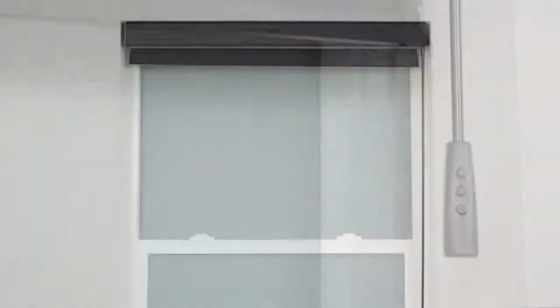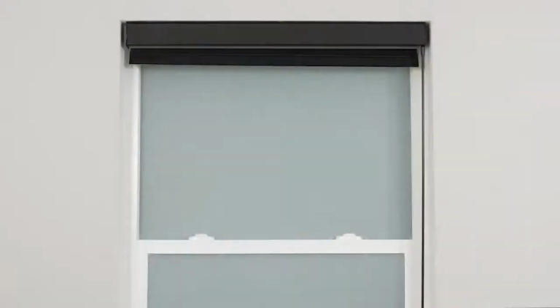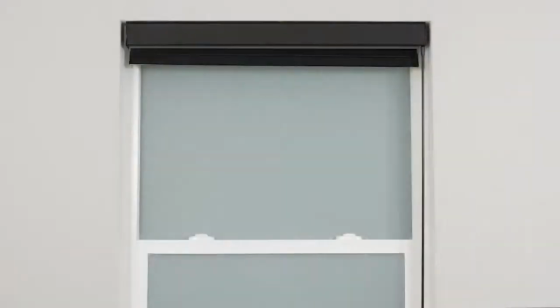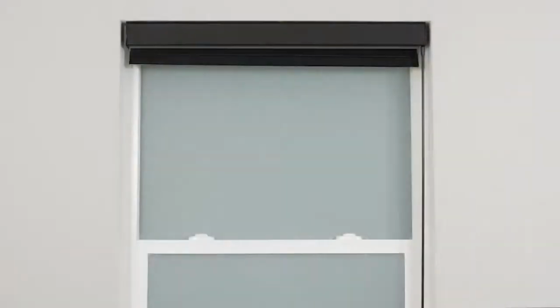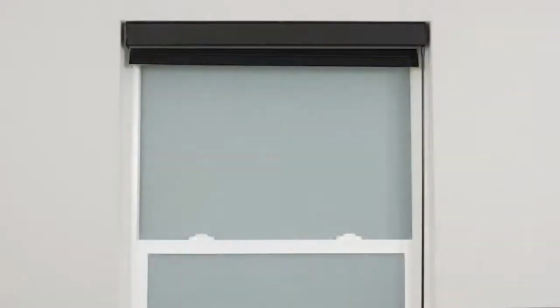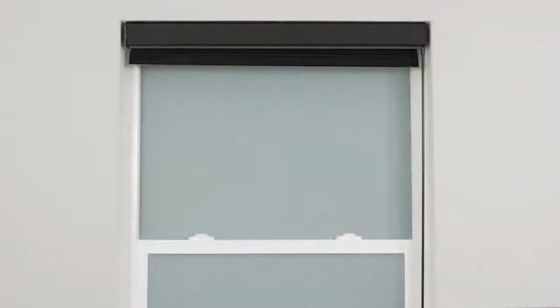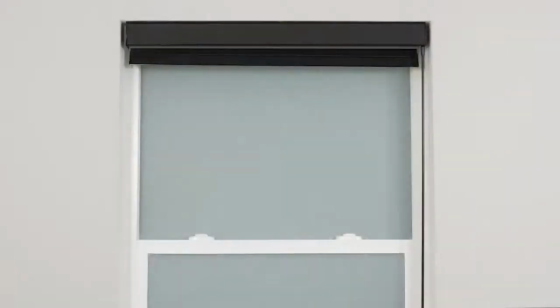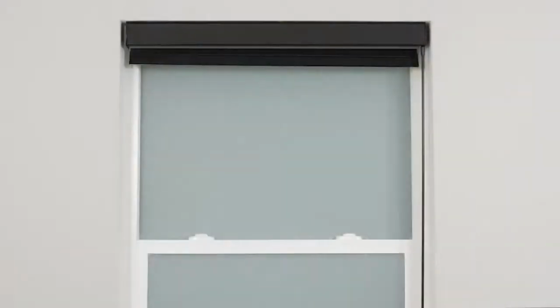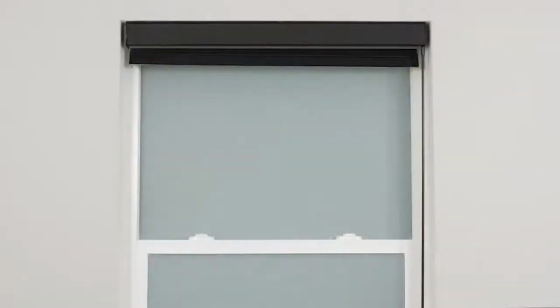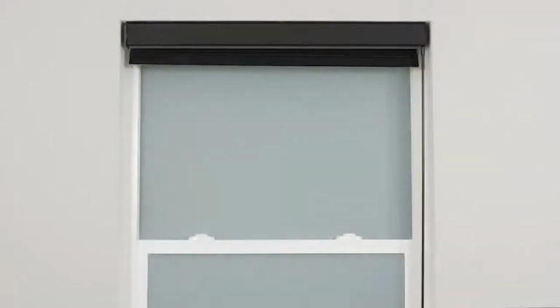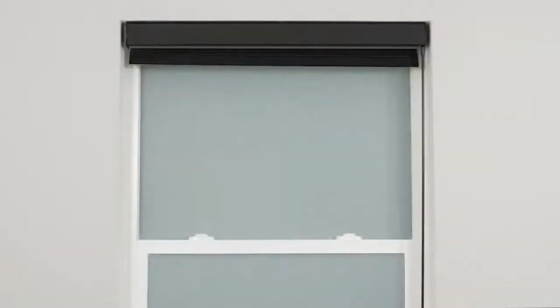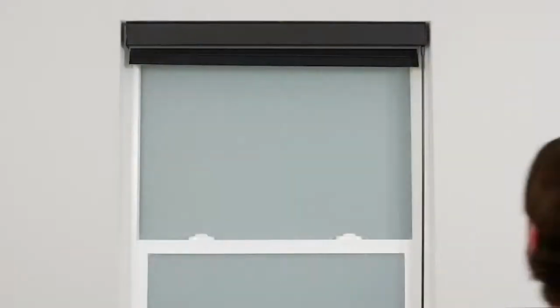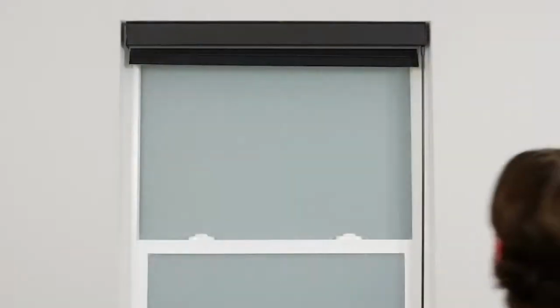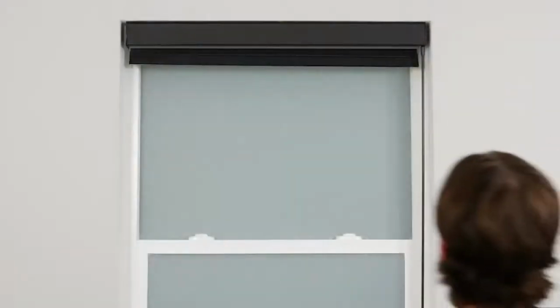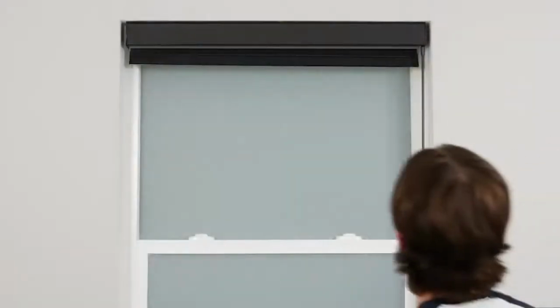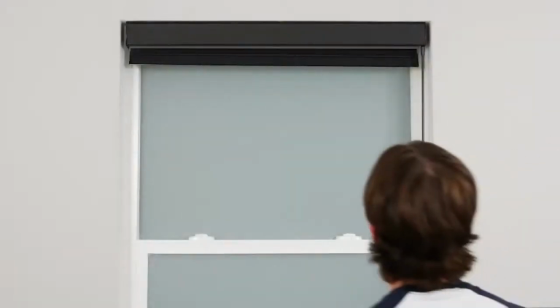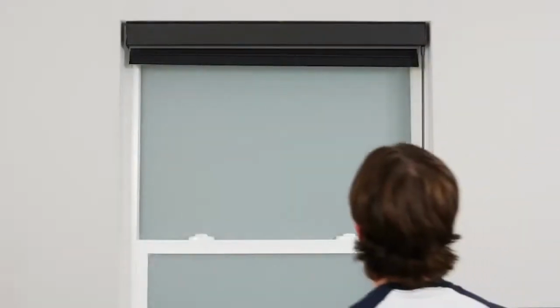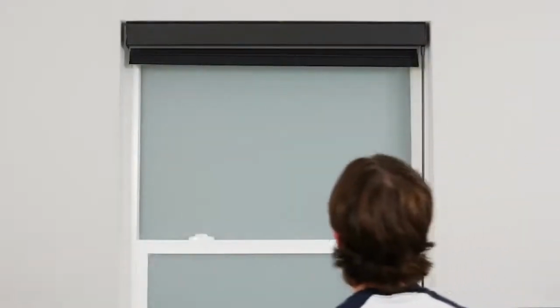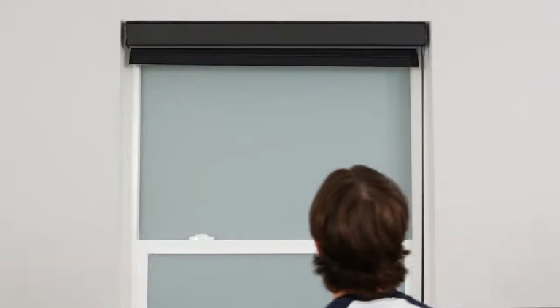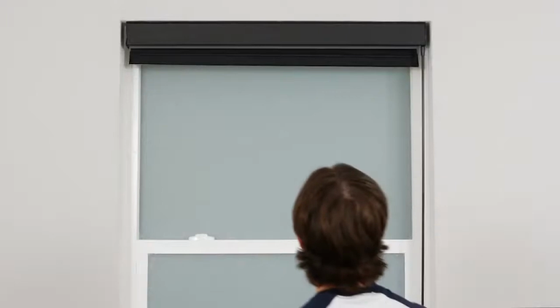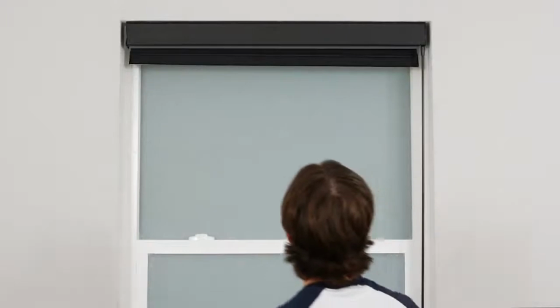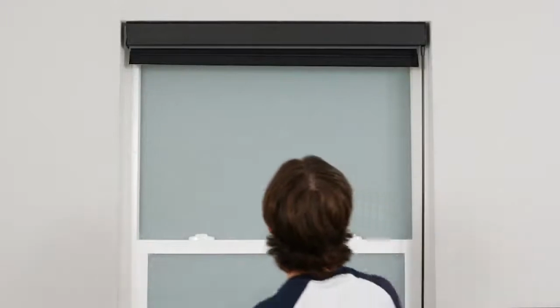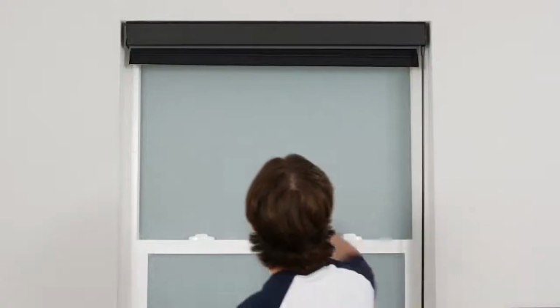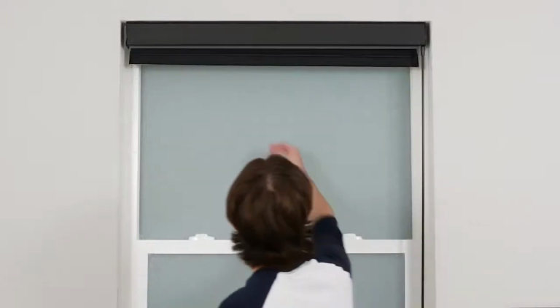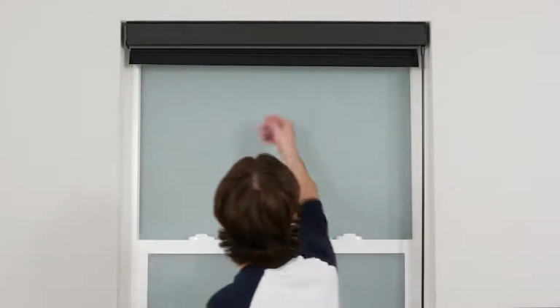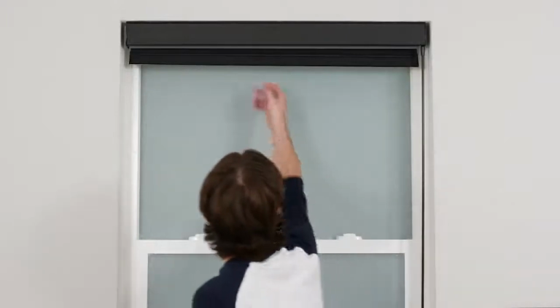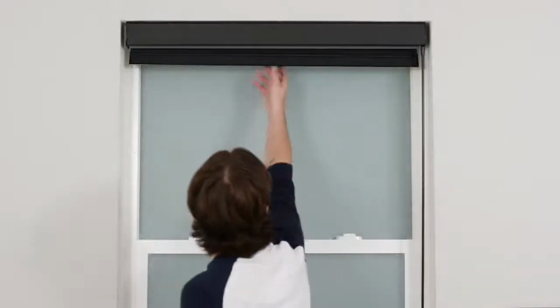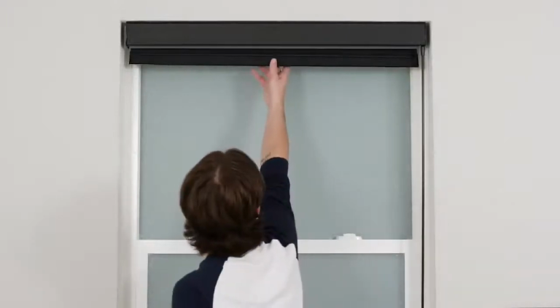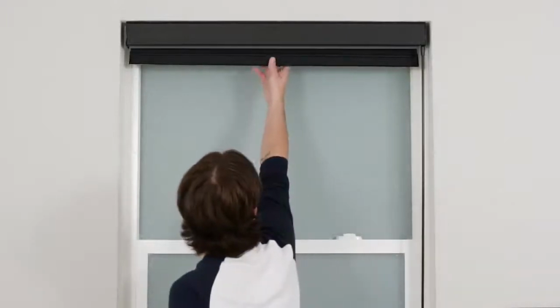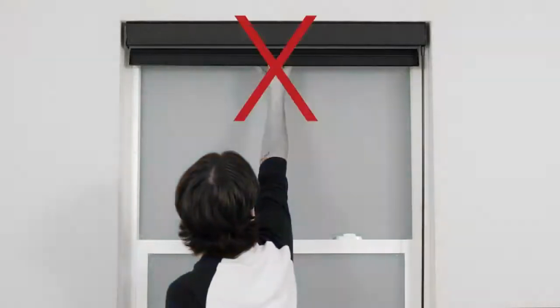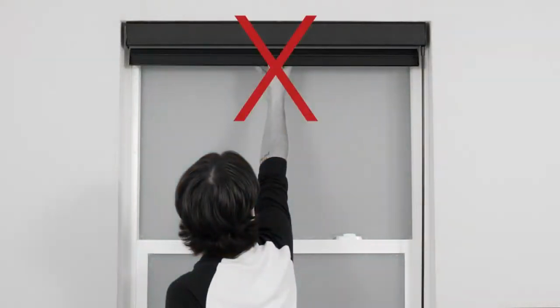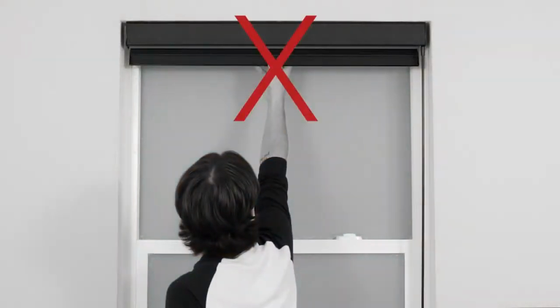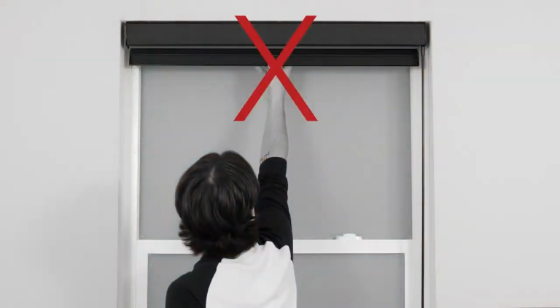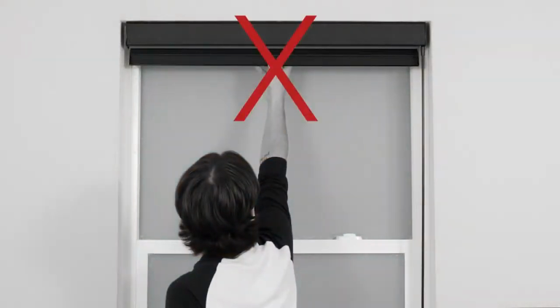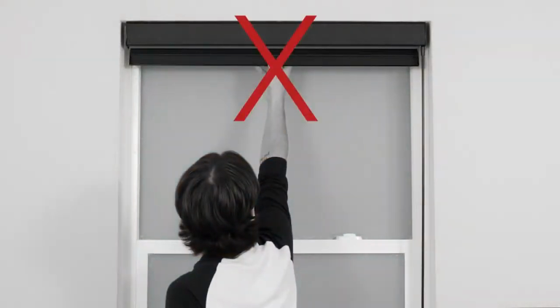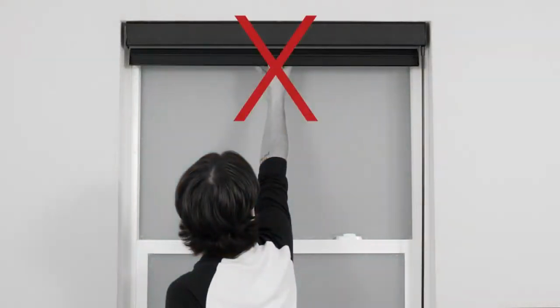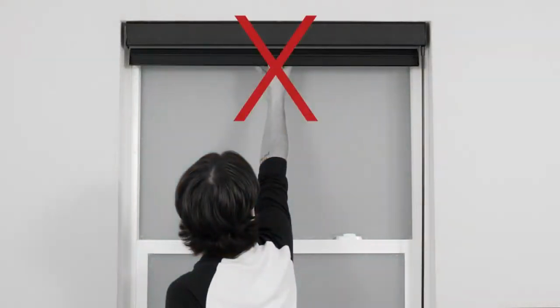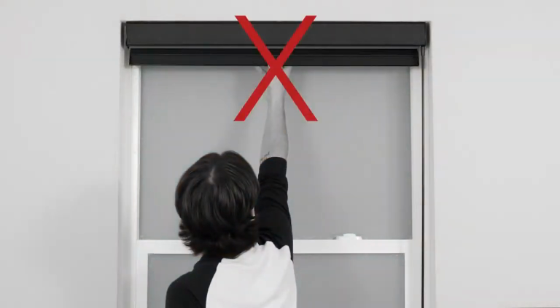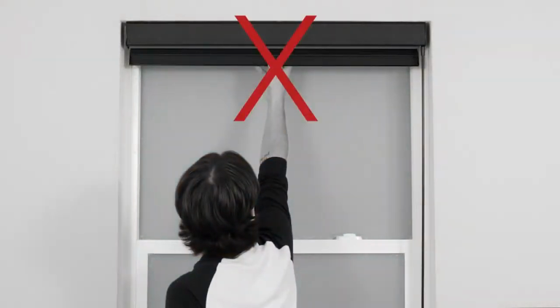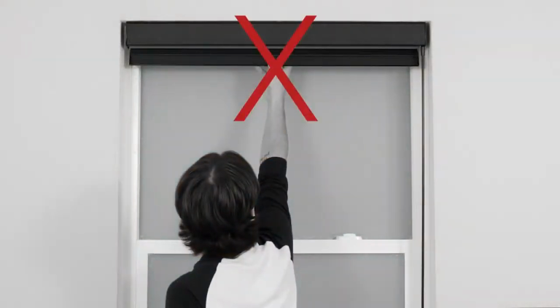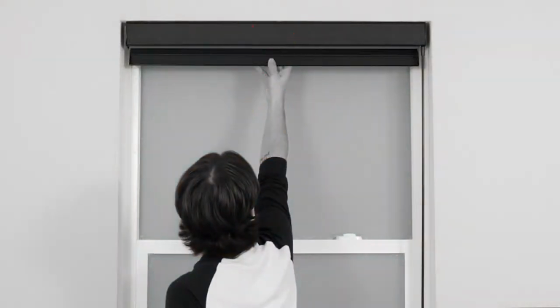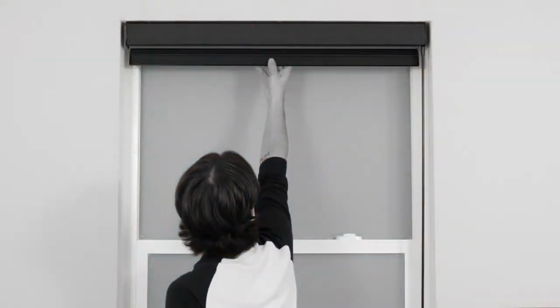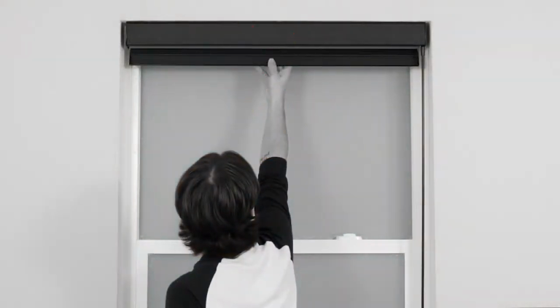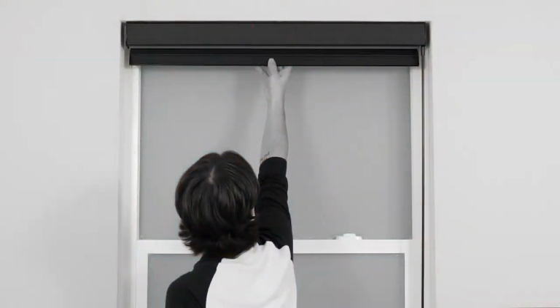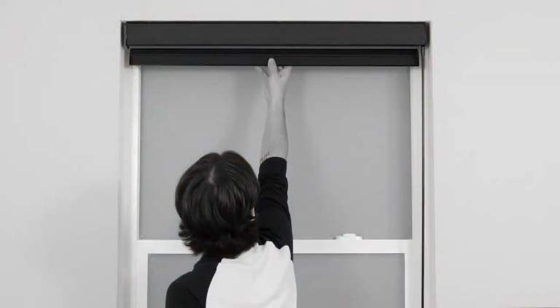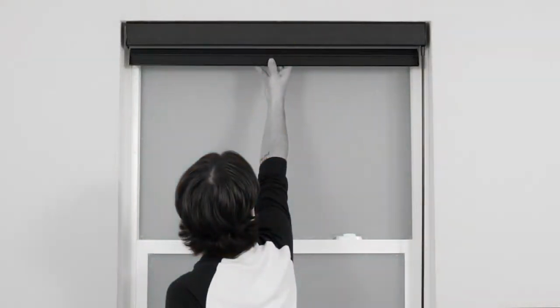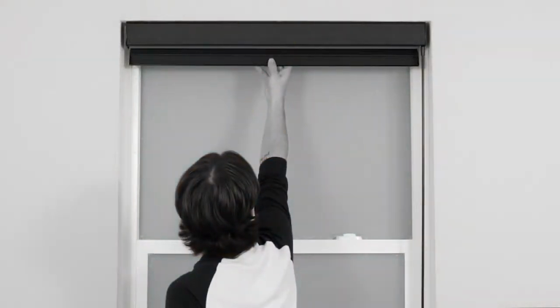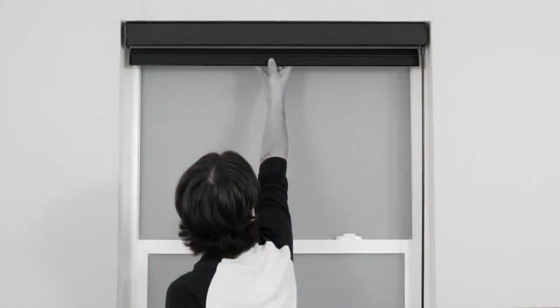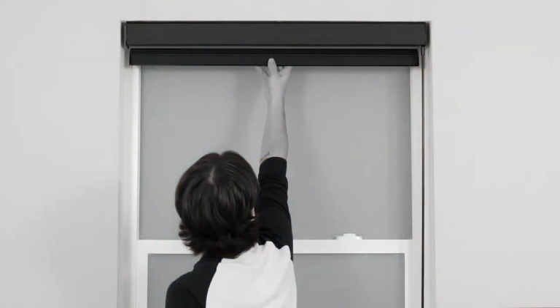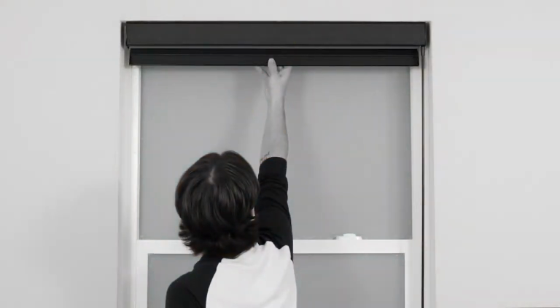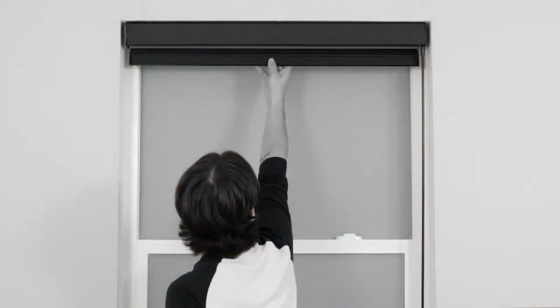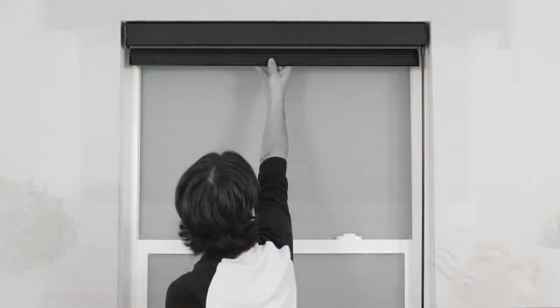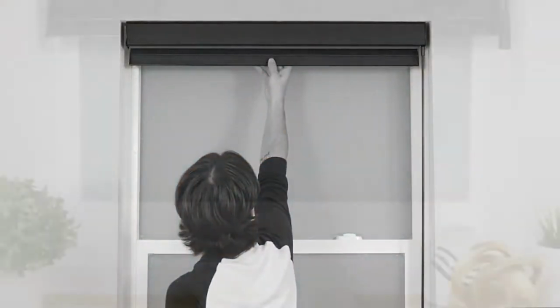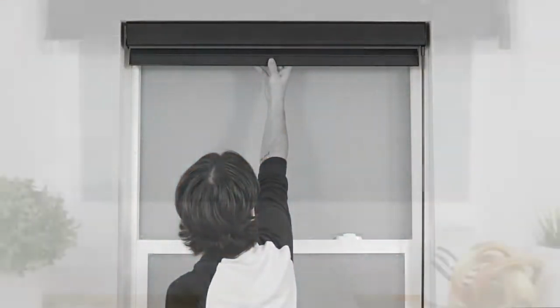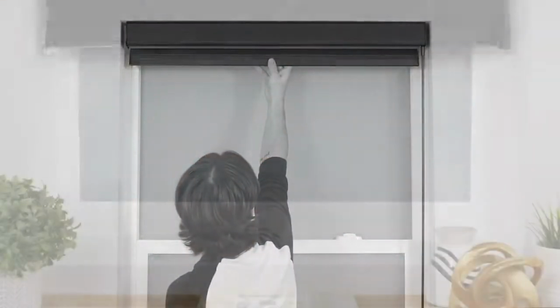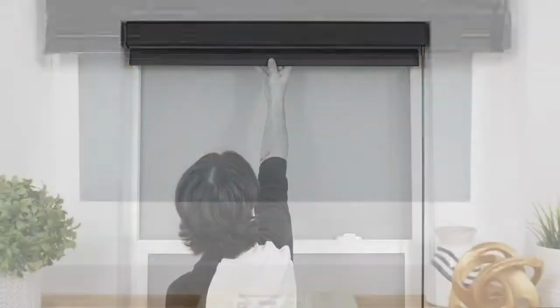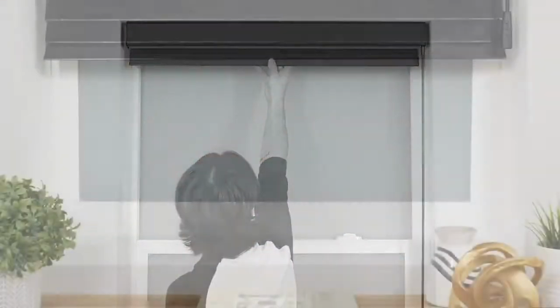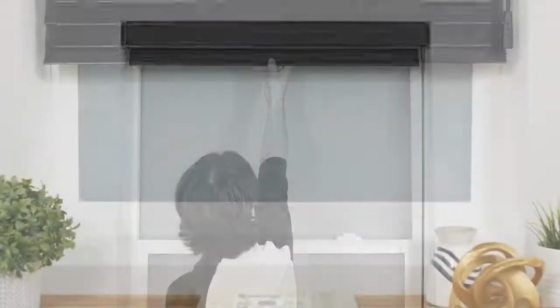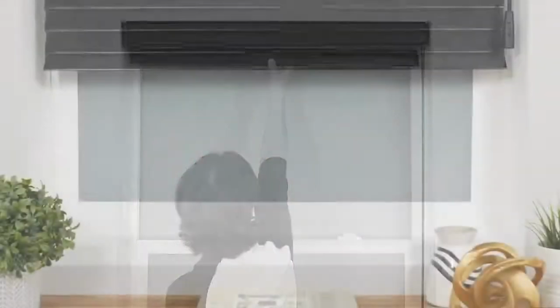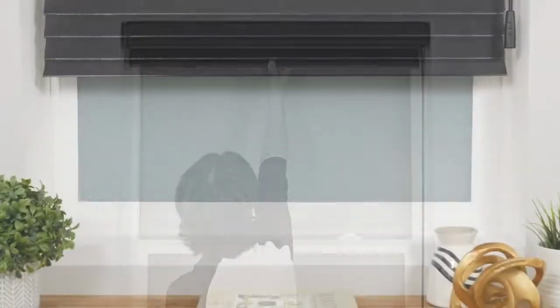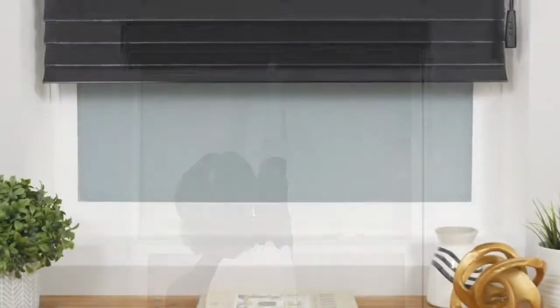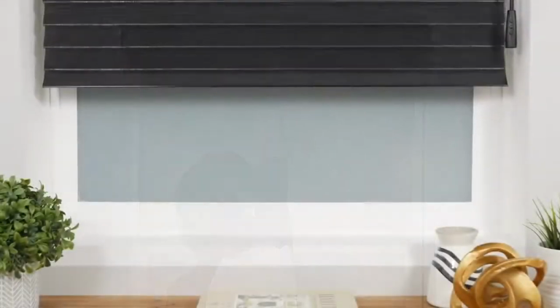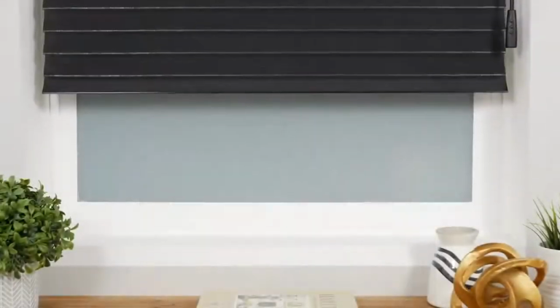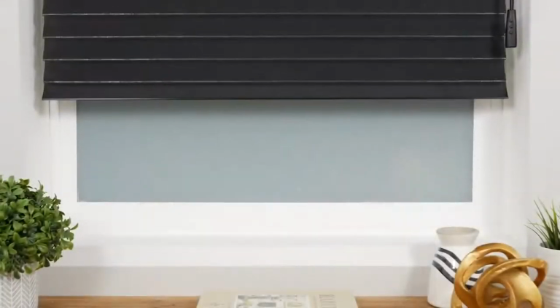Do not attempt to lower or raise your motorized shade manually. Doing so can permanently damage the motor and other components in the headrail.